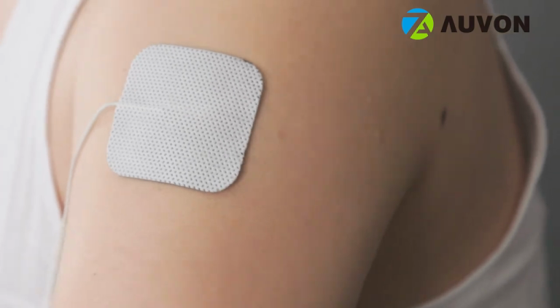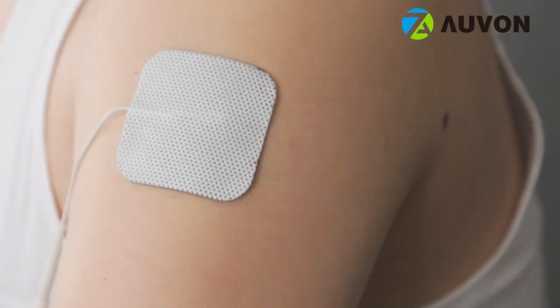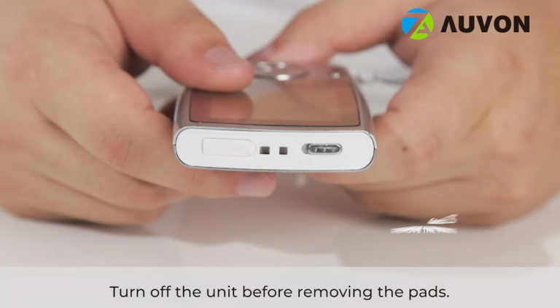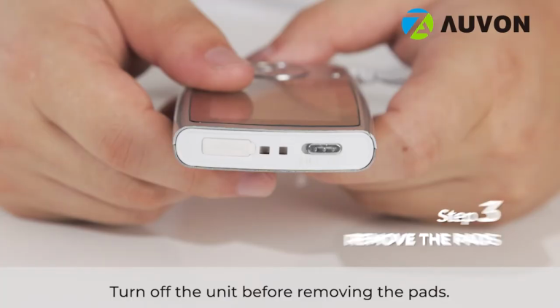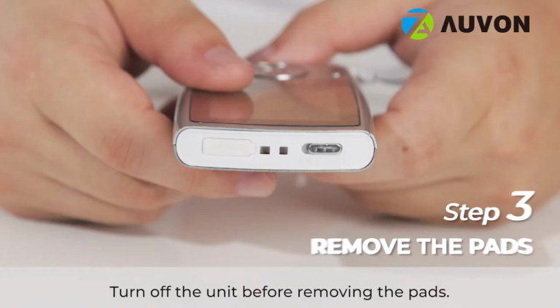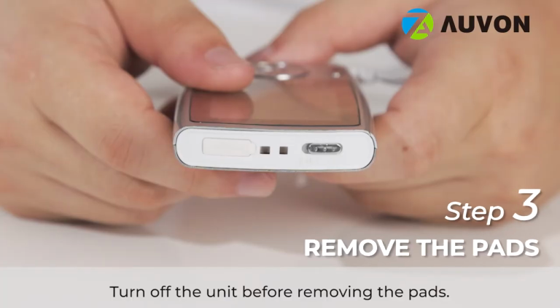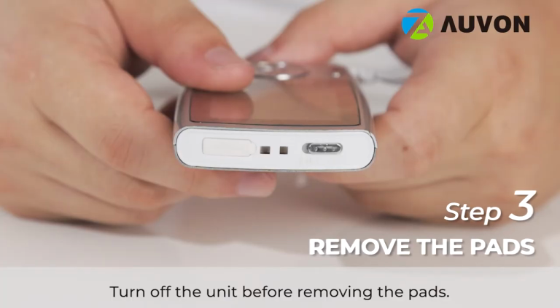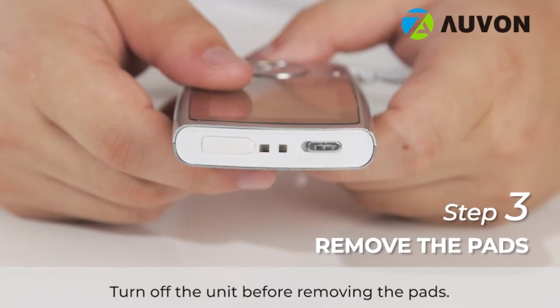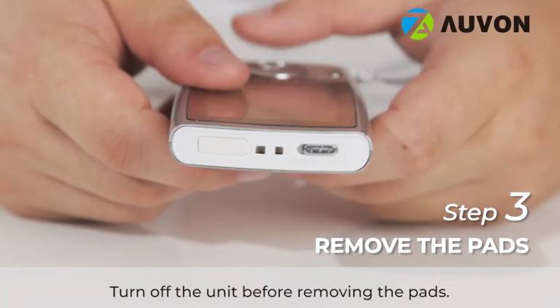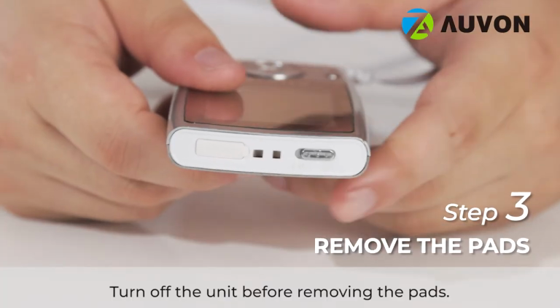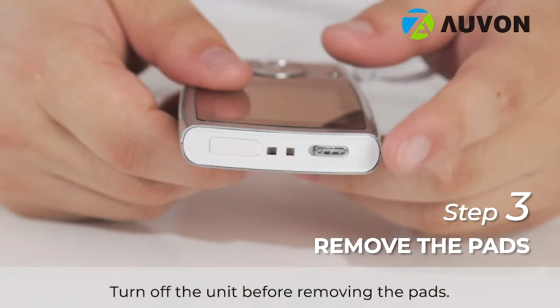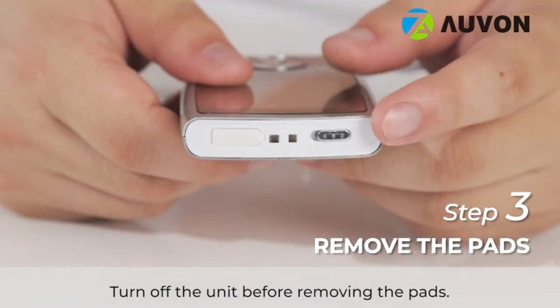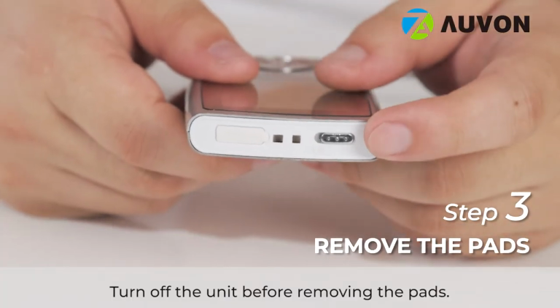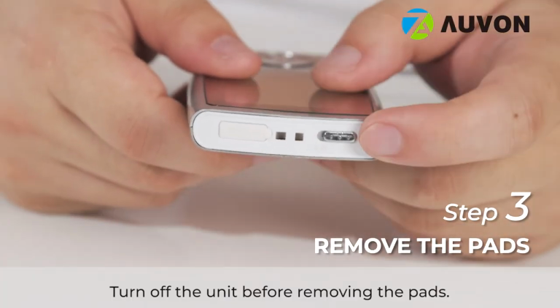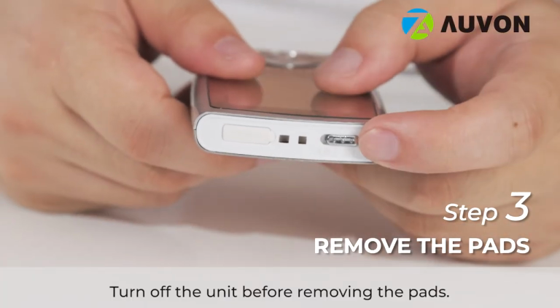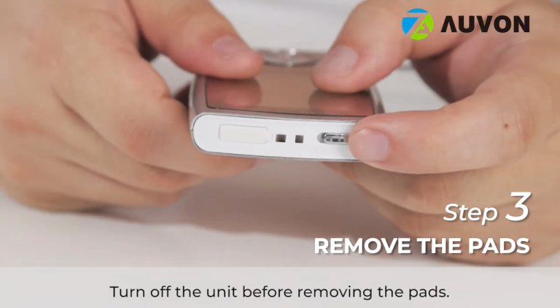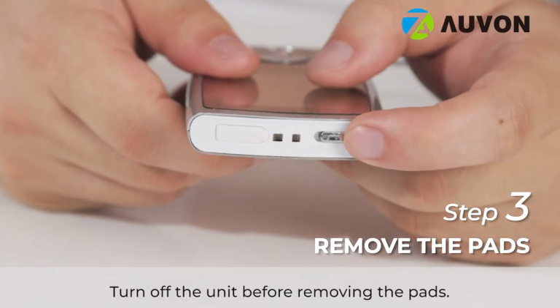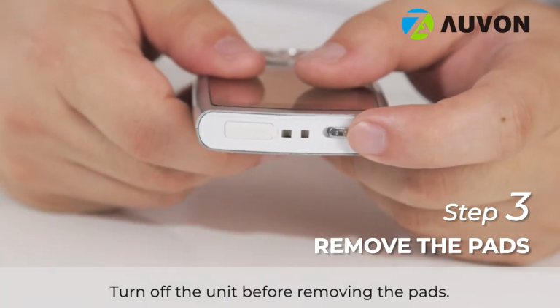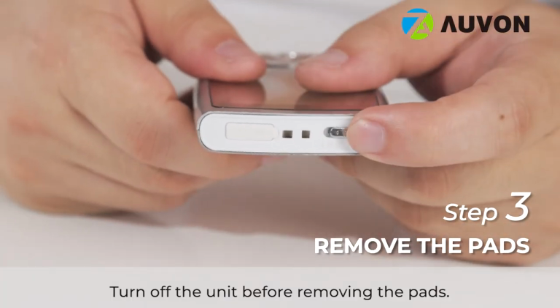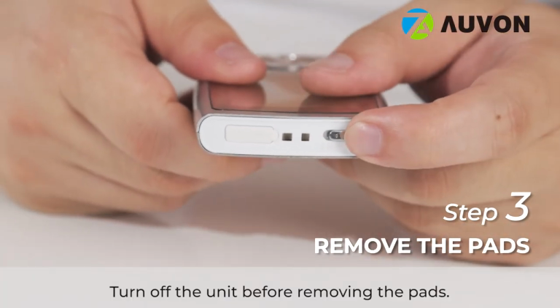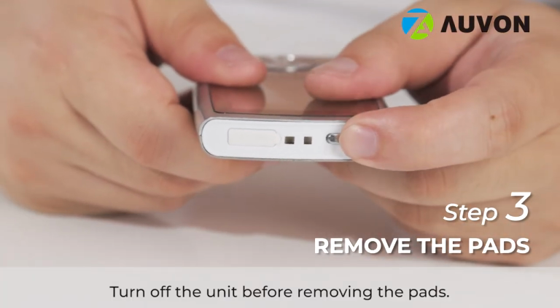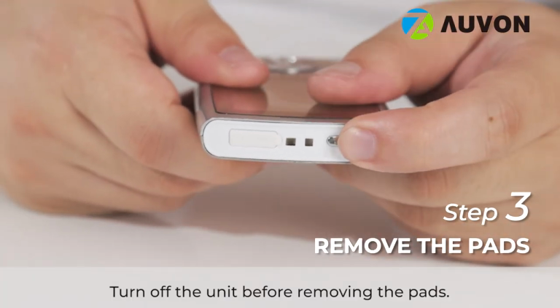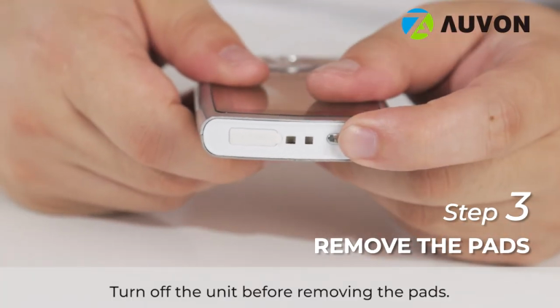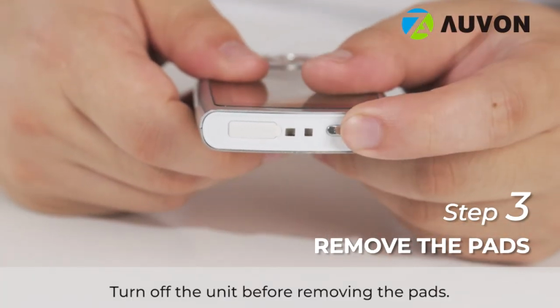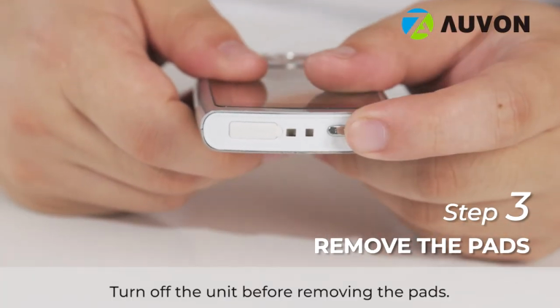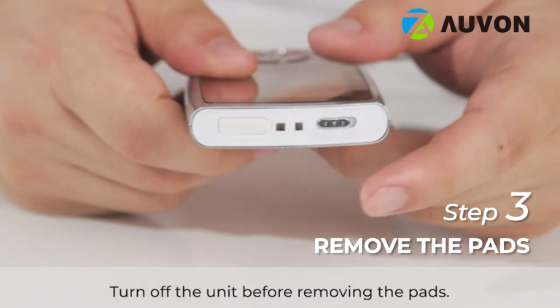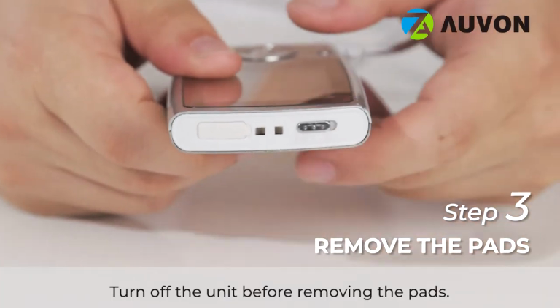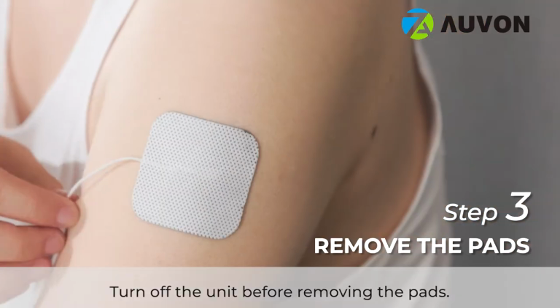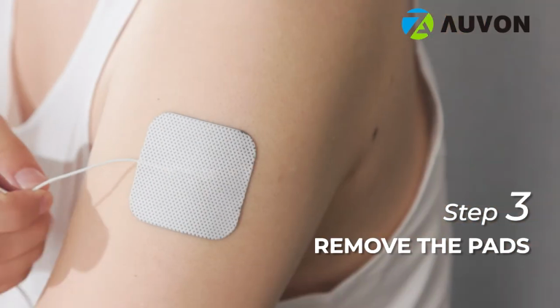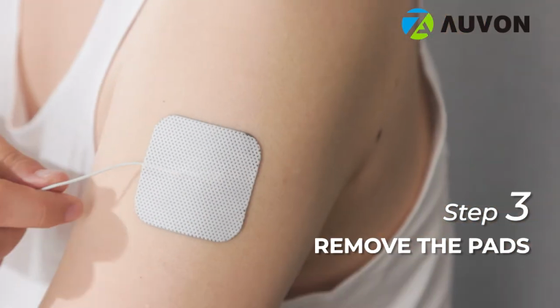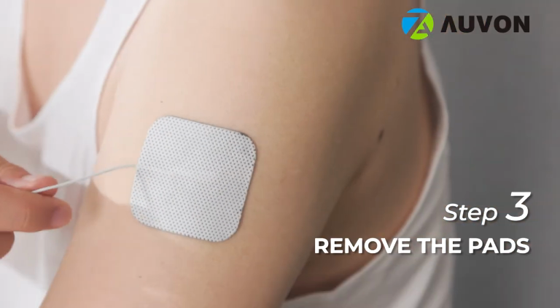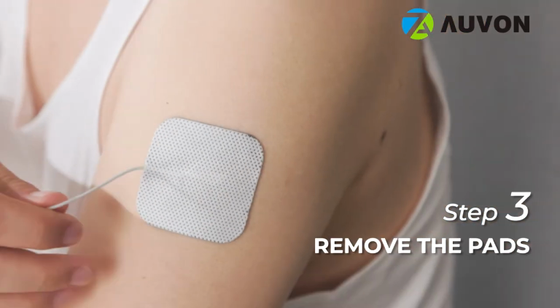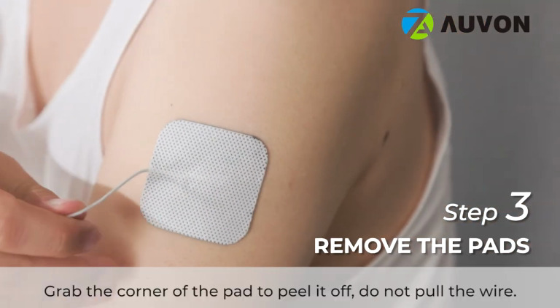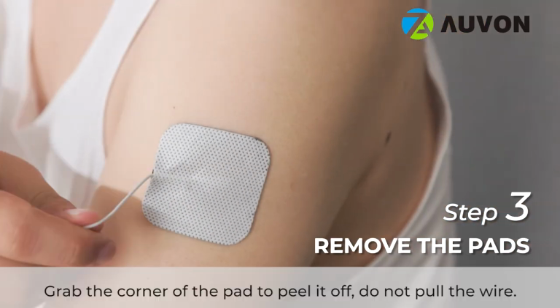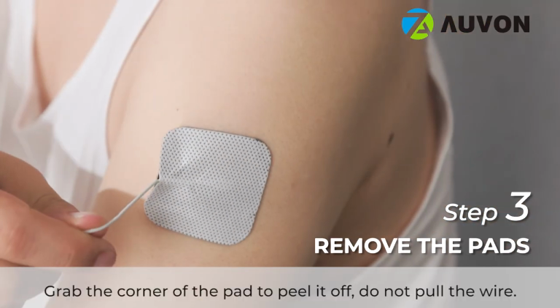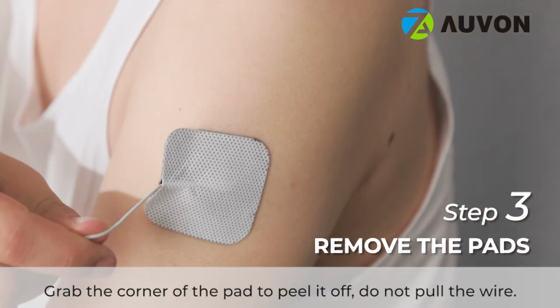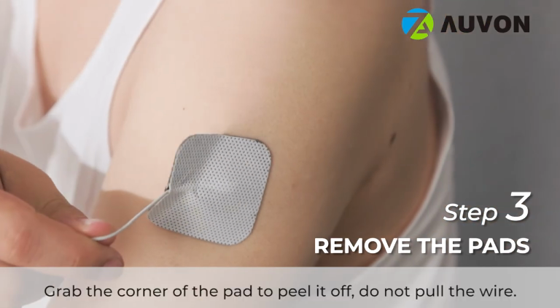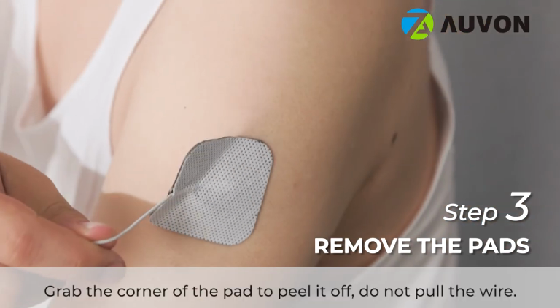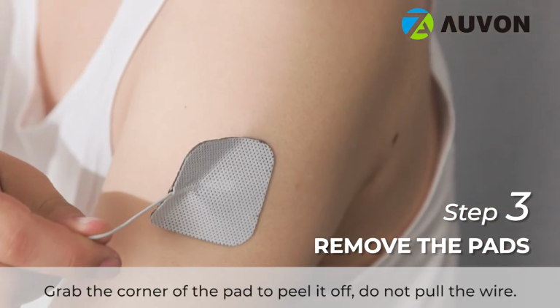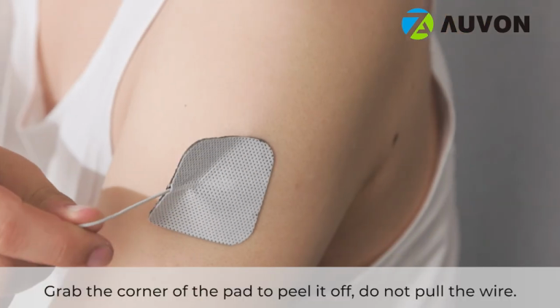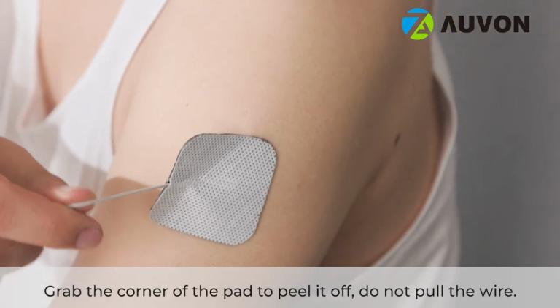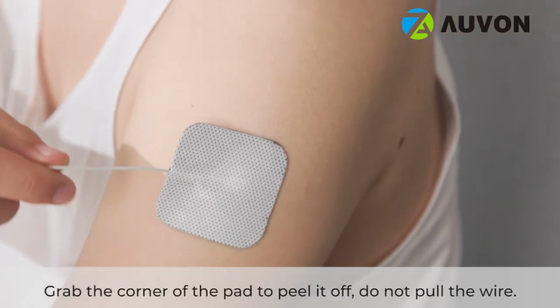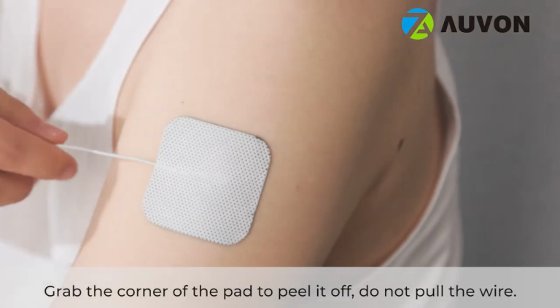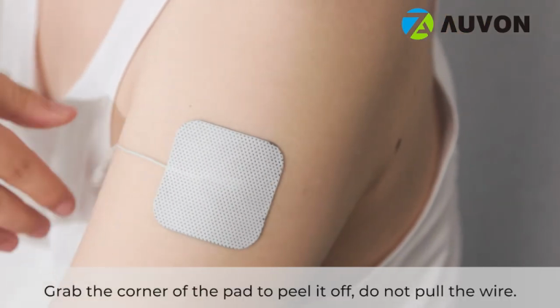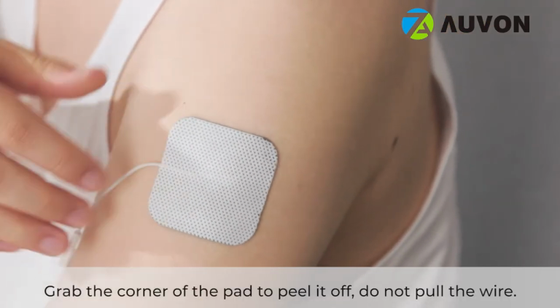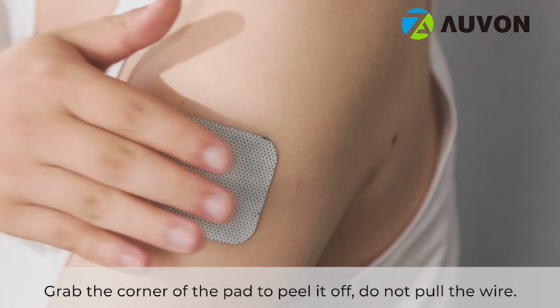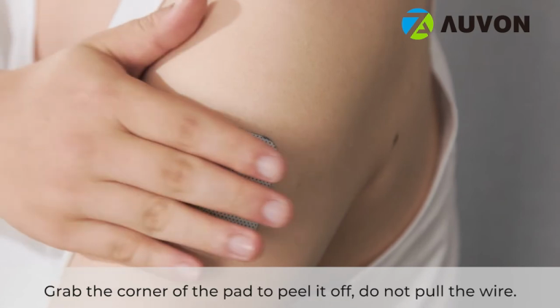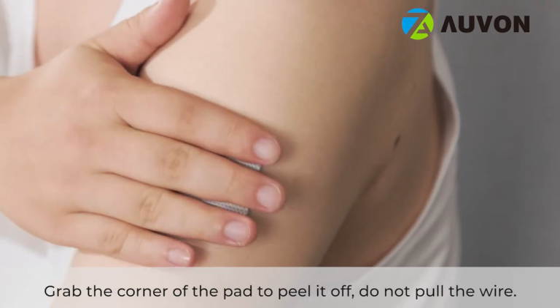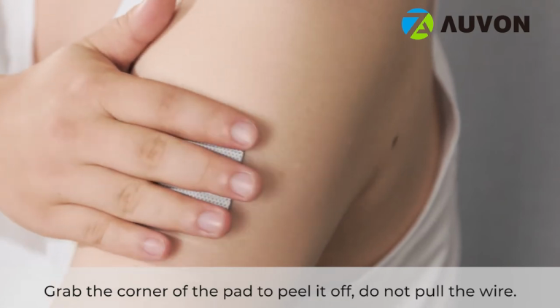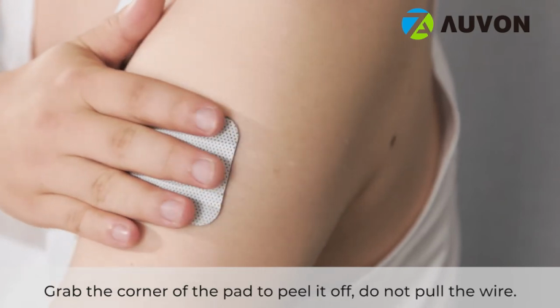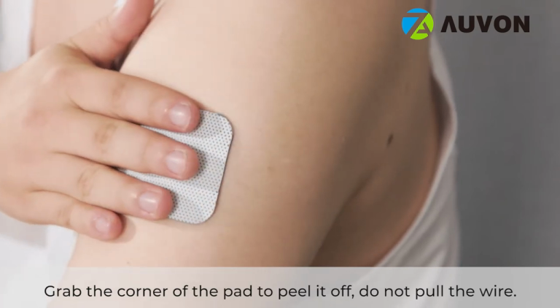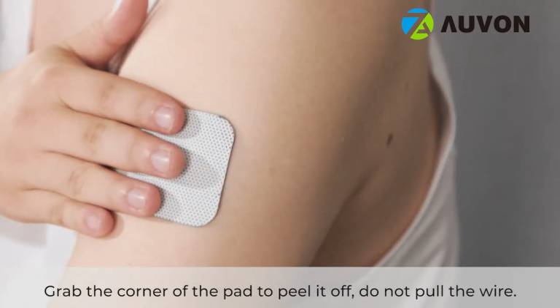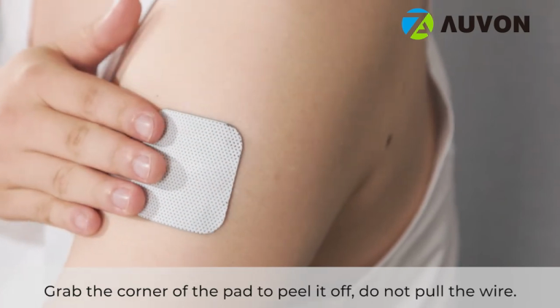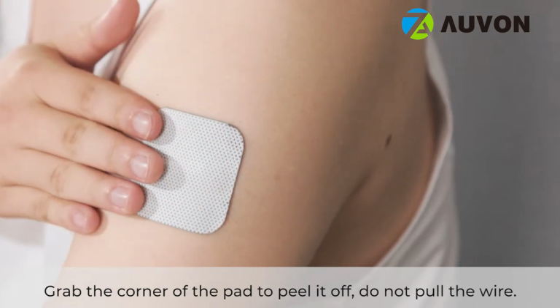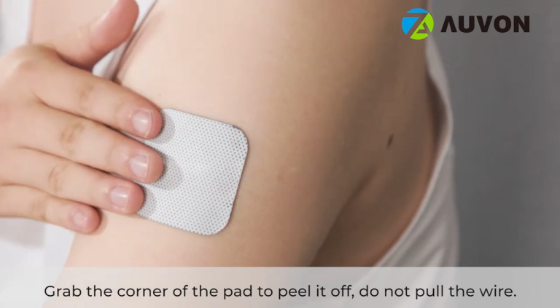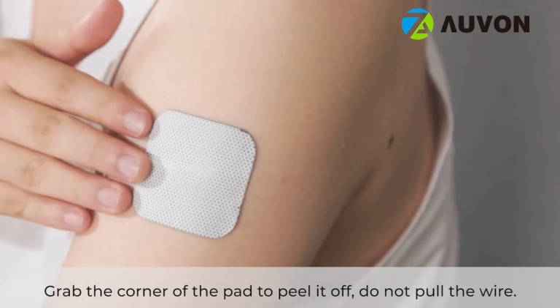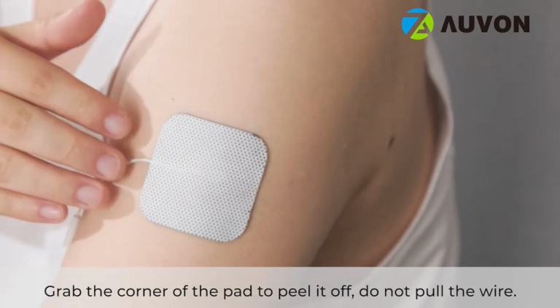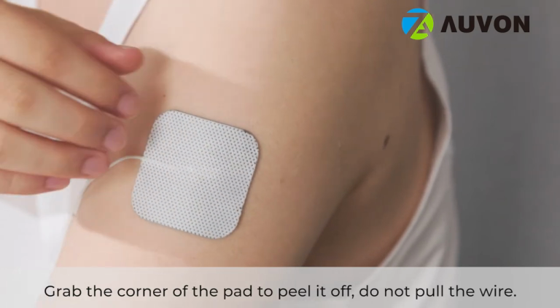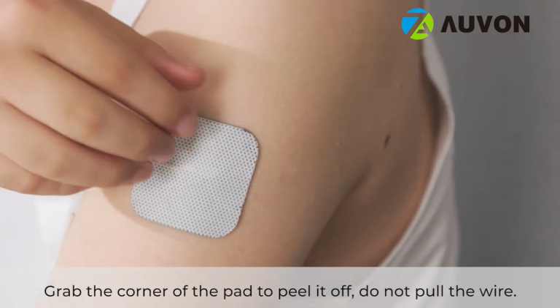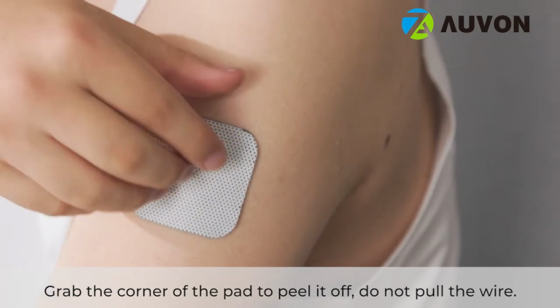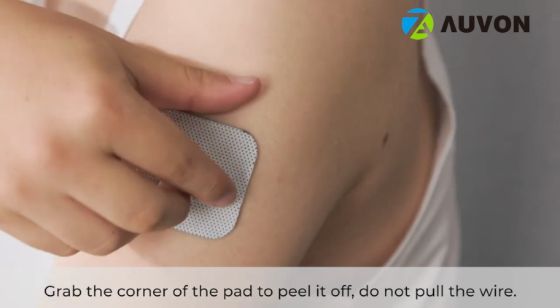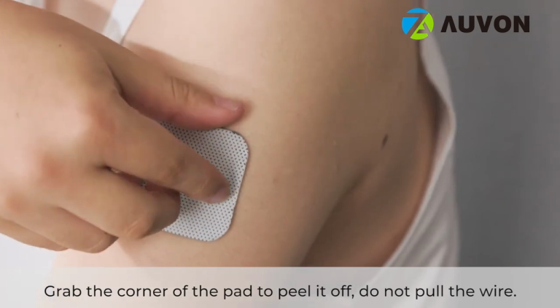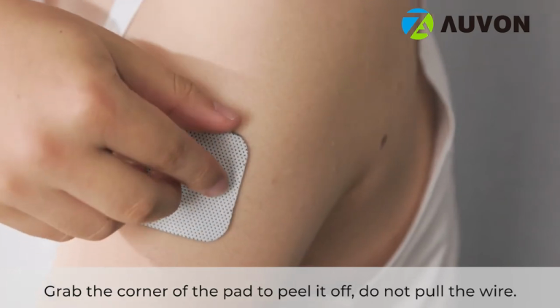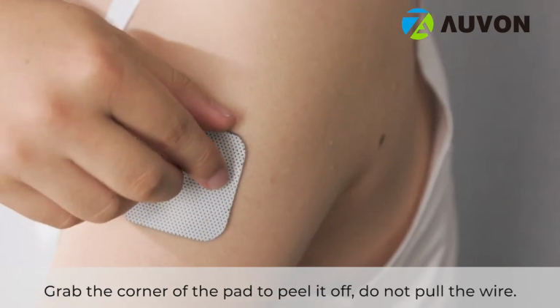Turn off the unit before removing the pads. Grab the corner of the pad to peel it off; do not pull the wire.